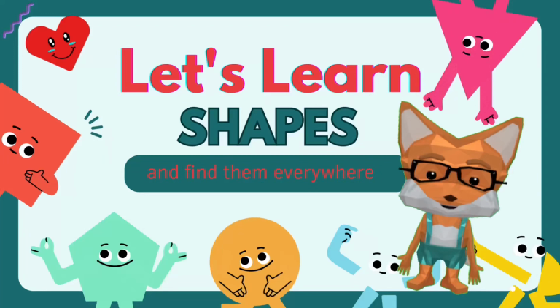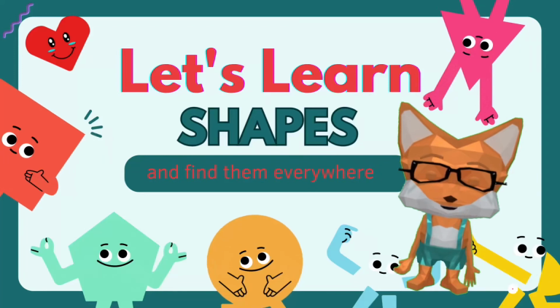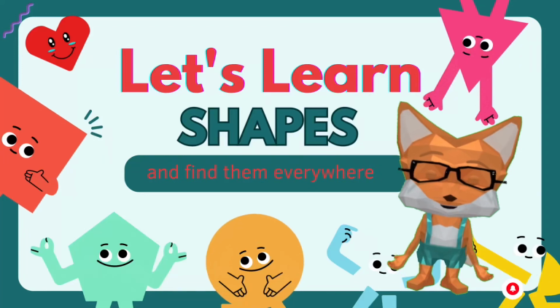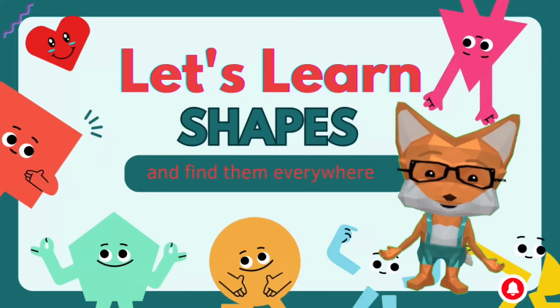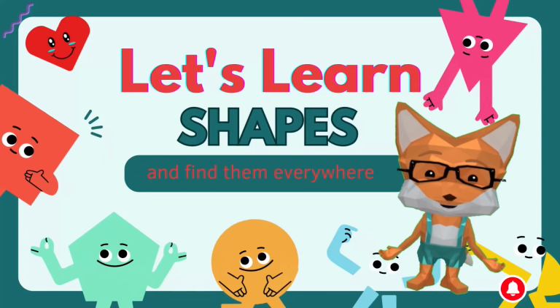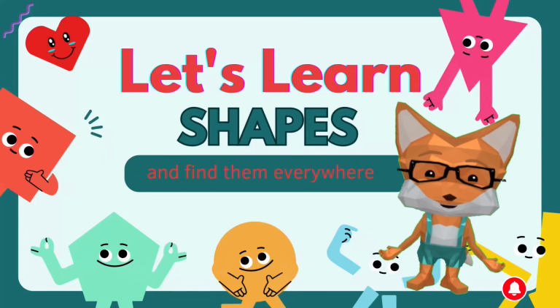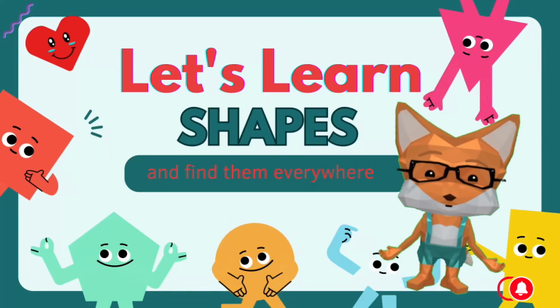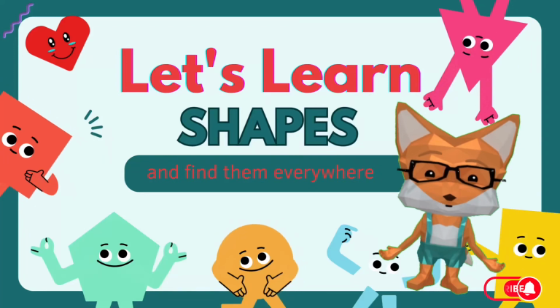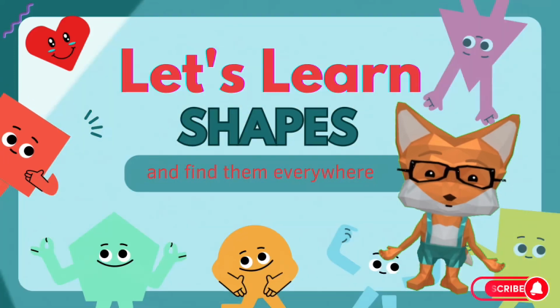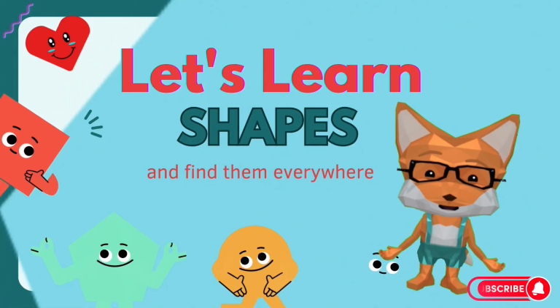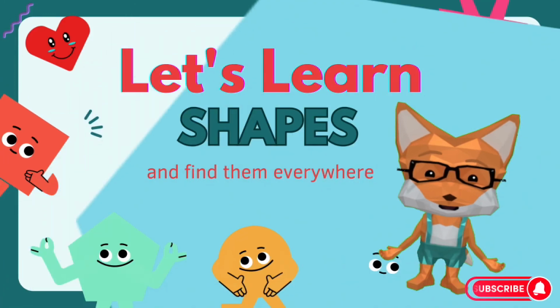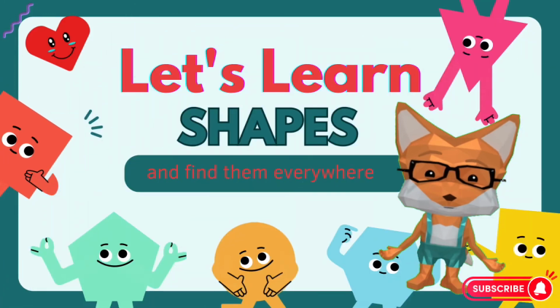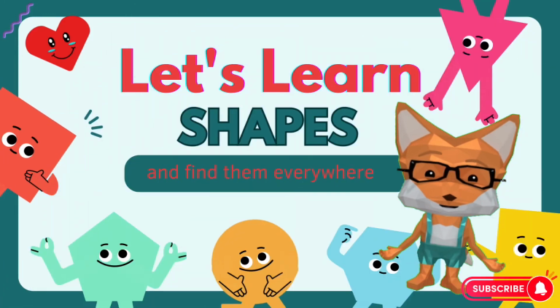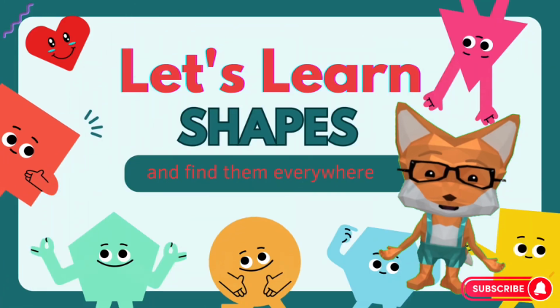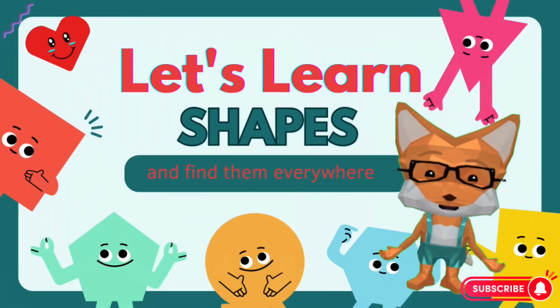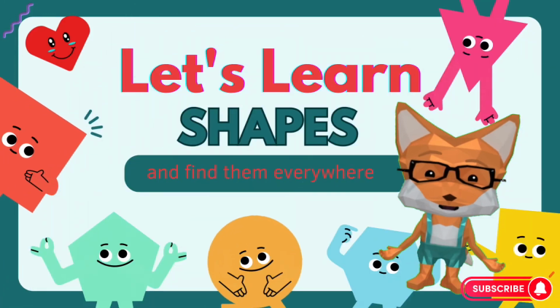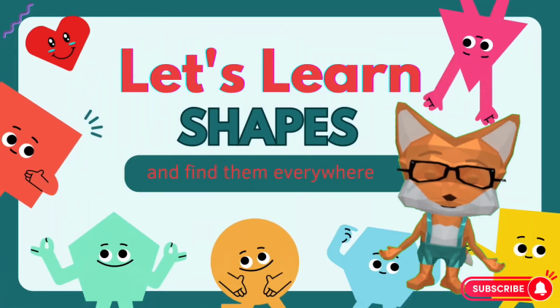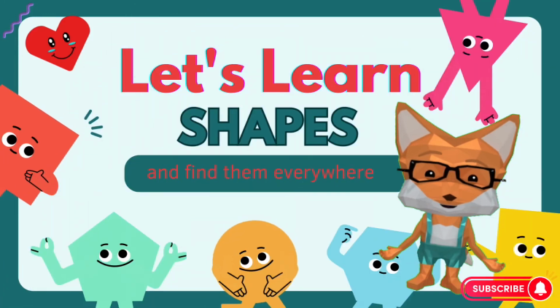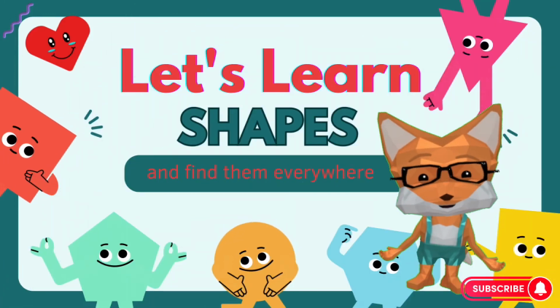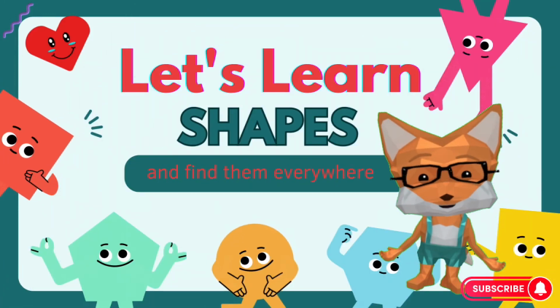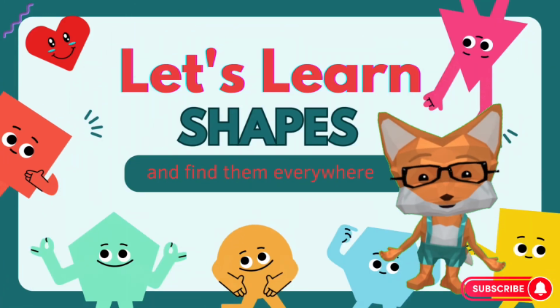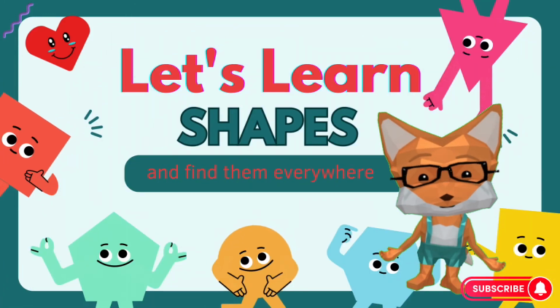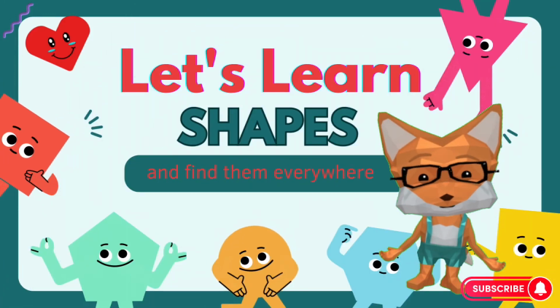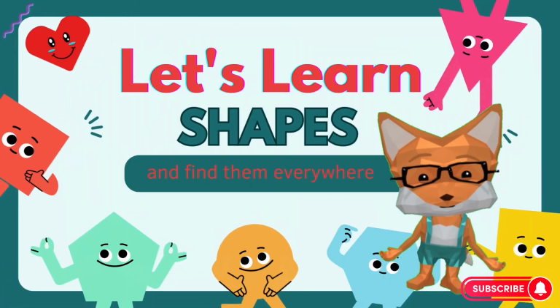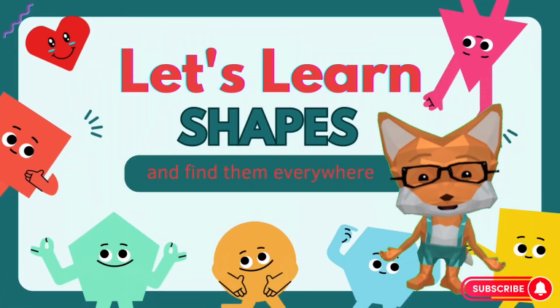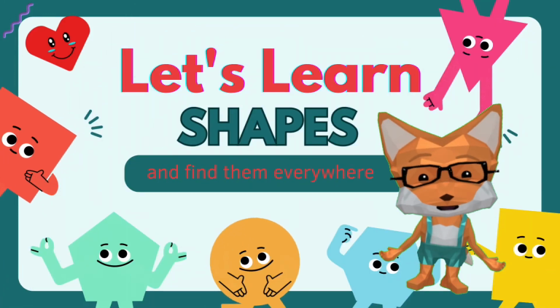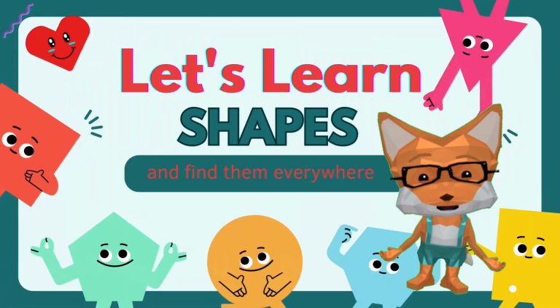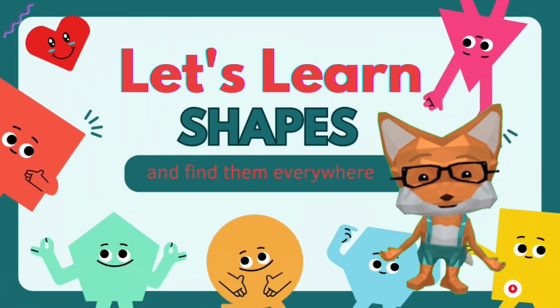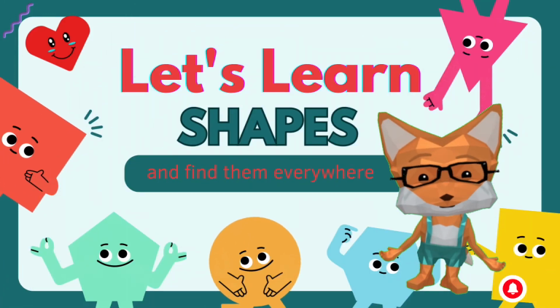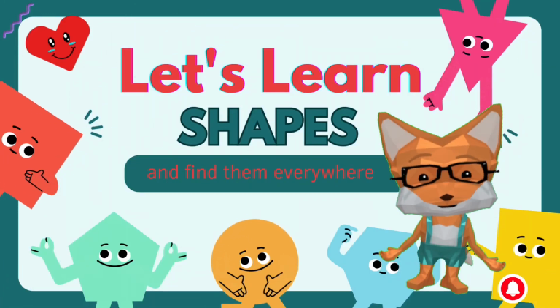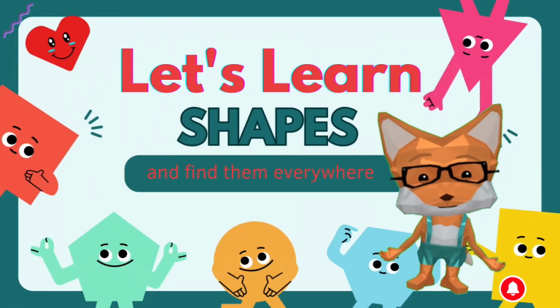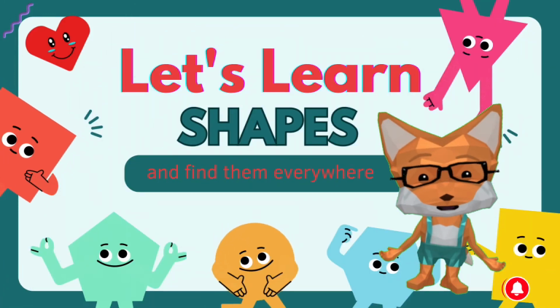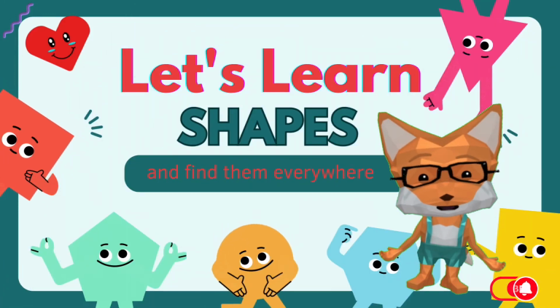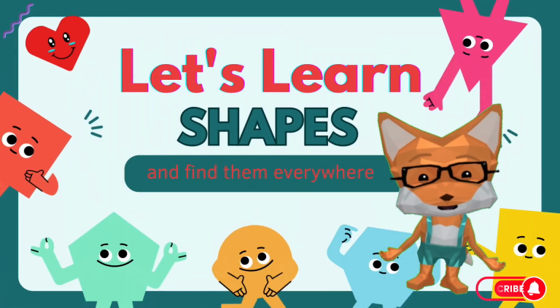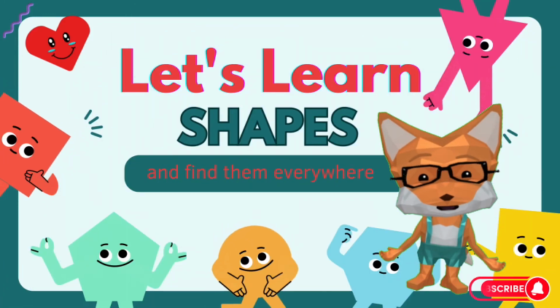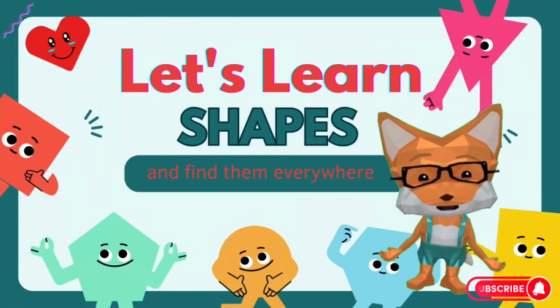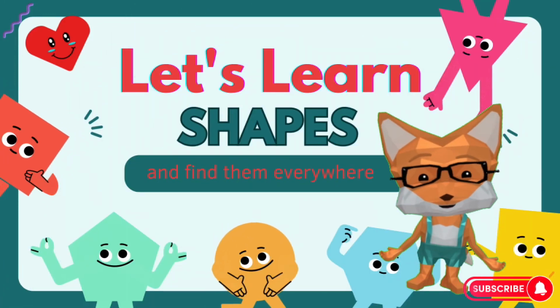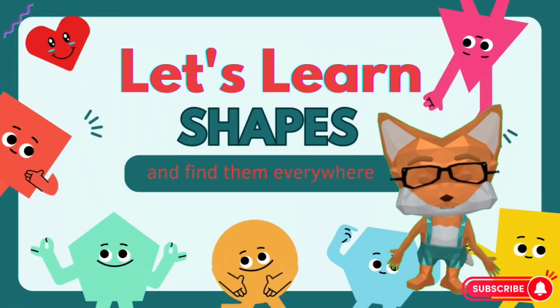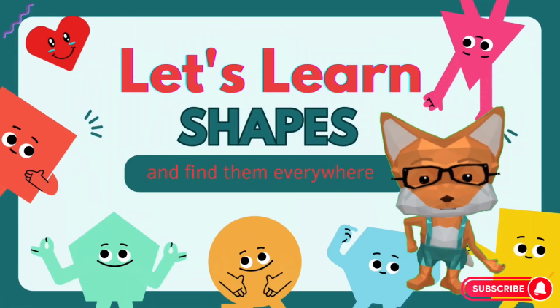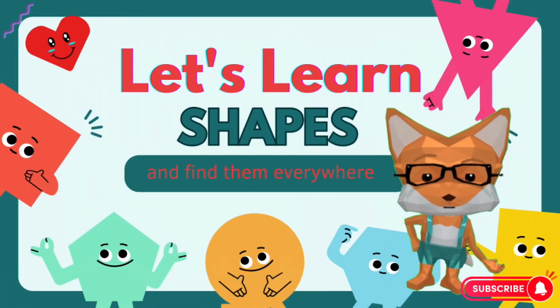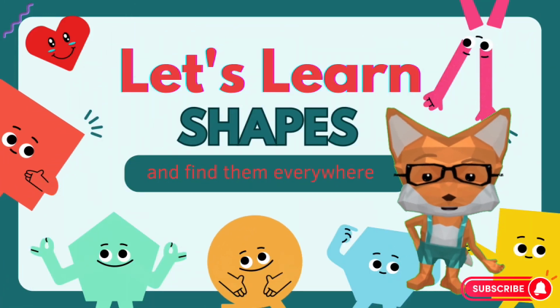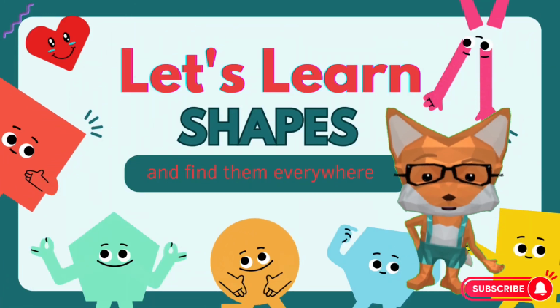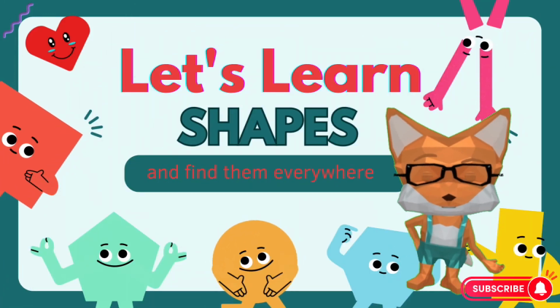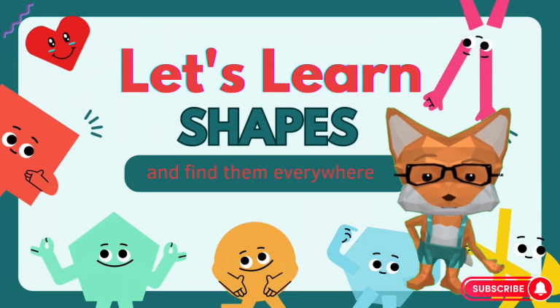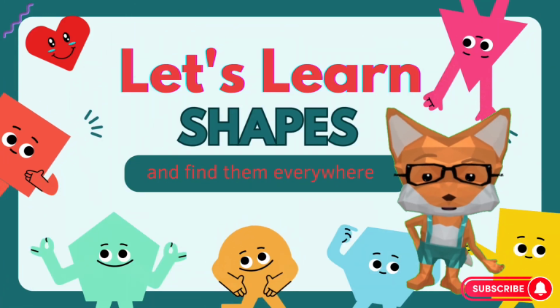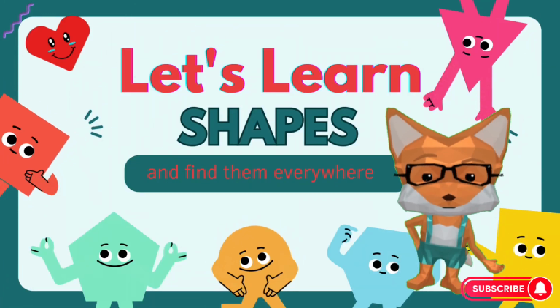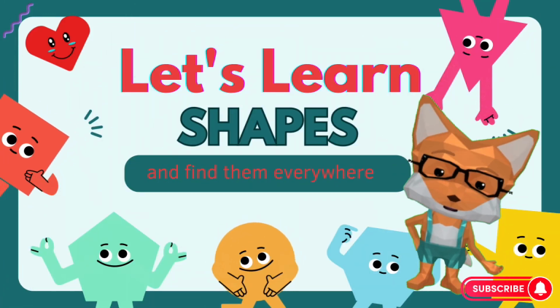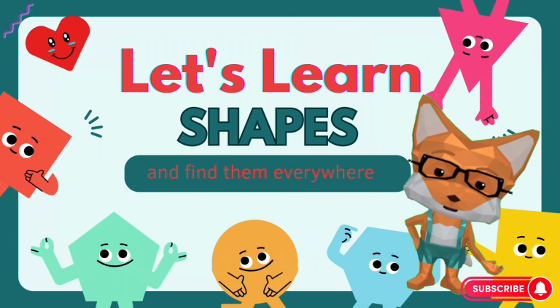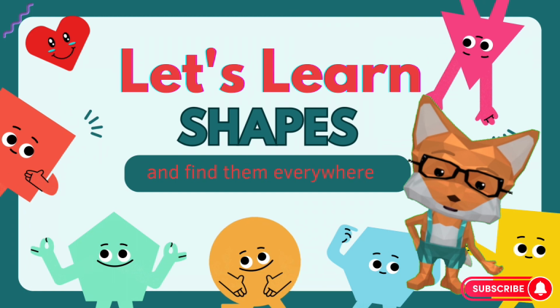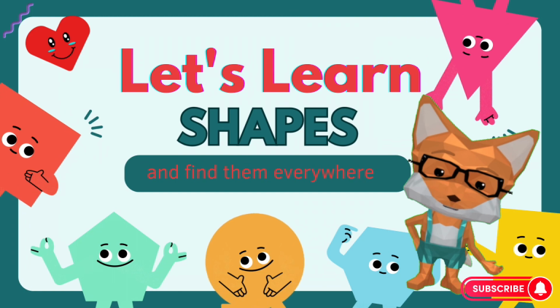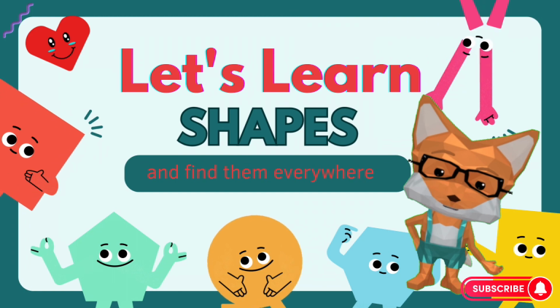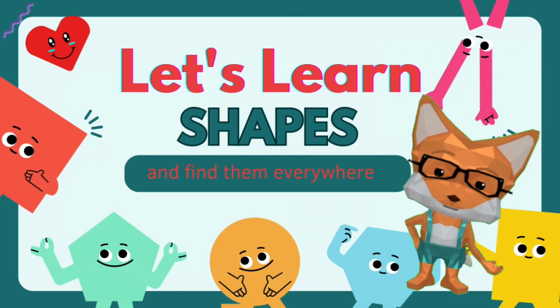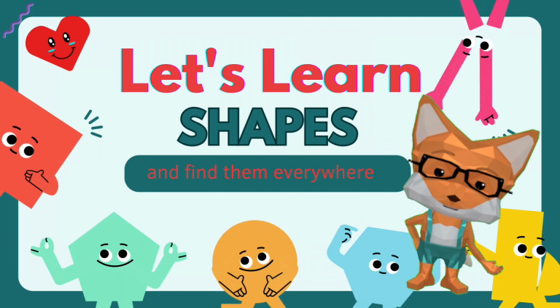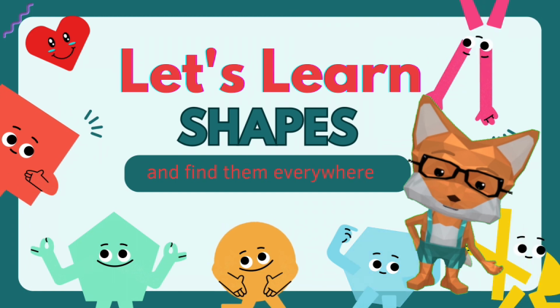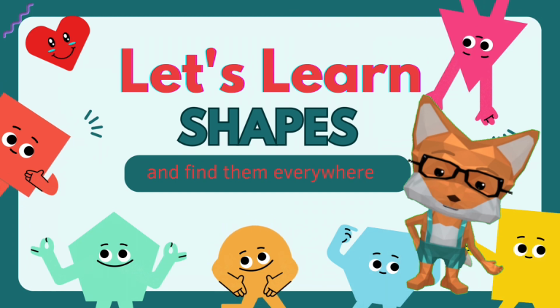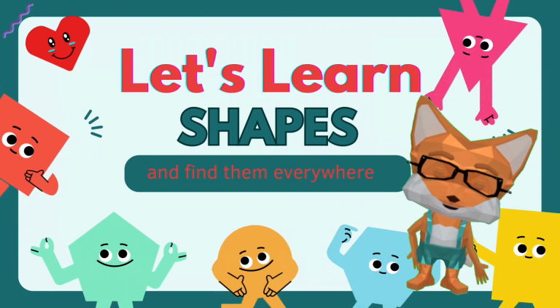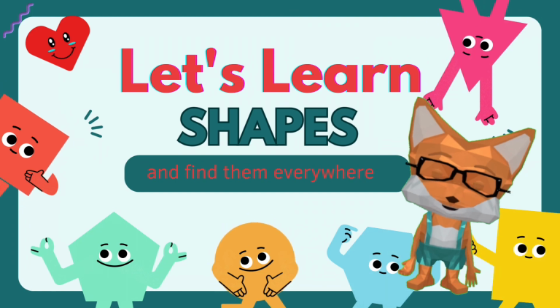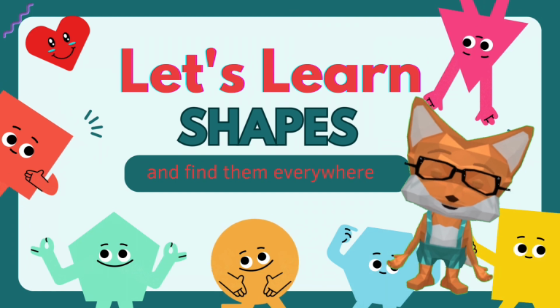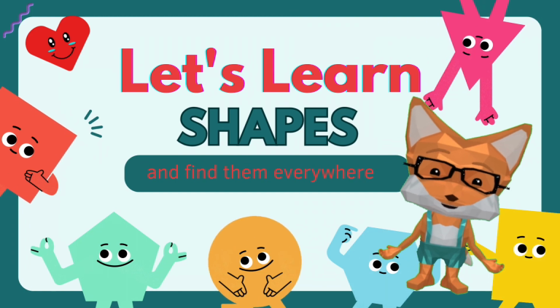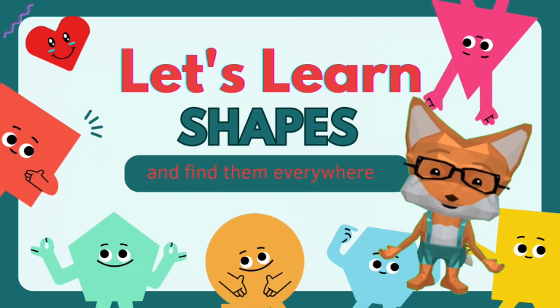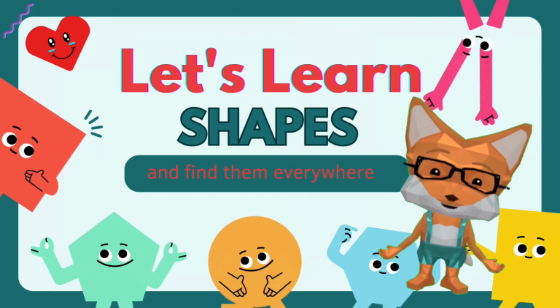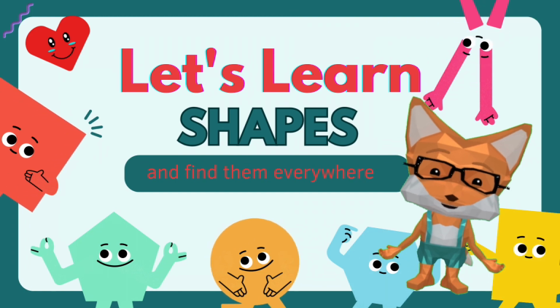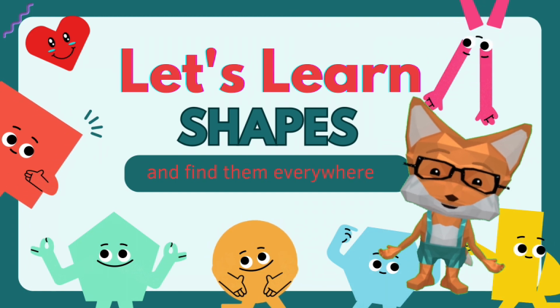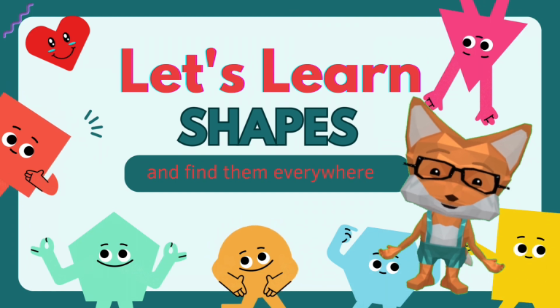Hi, friends. I can't wait to learn shapes with you today. Are you ready?